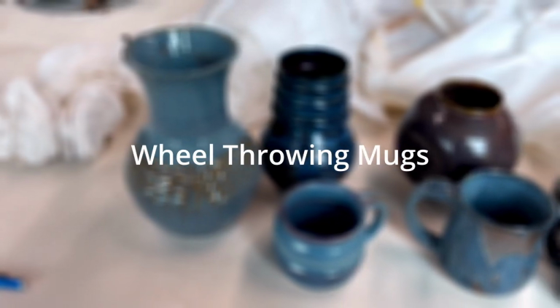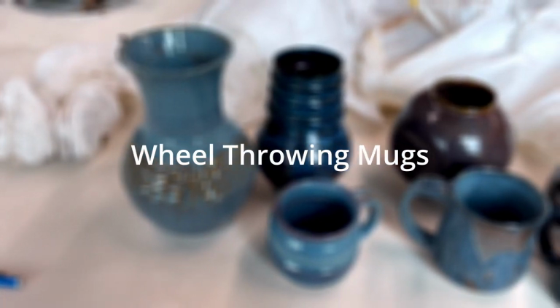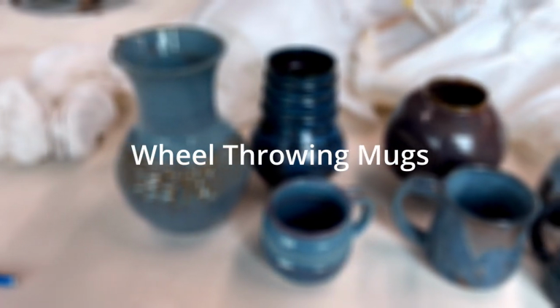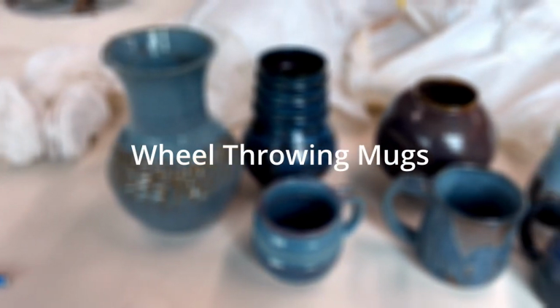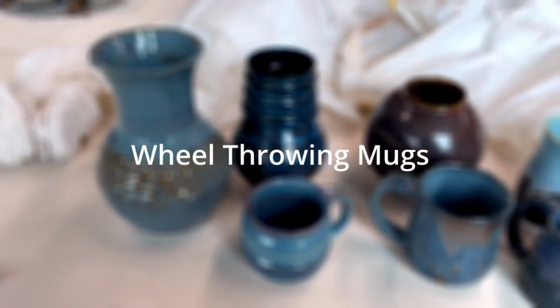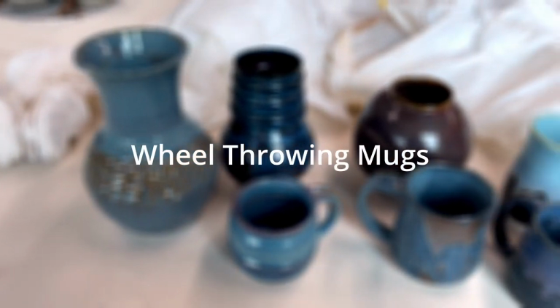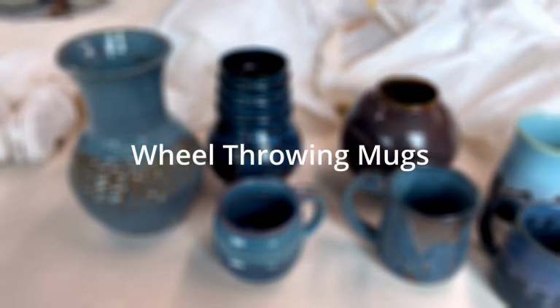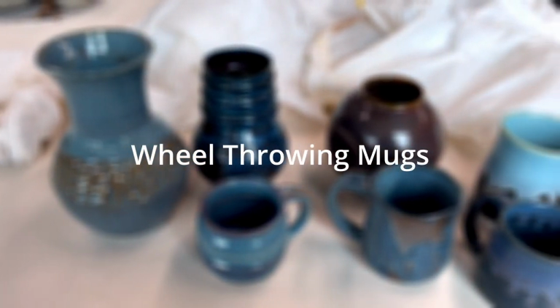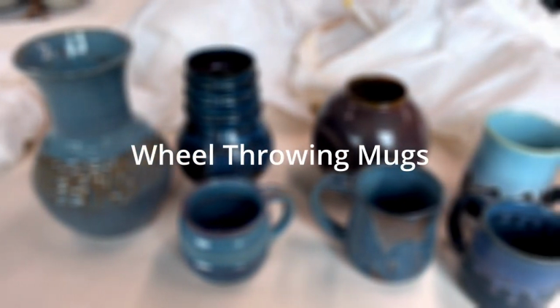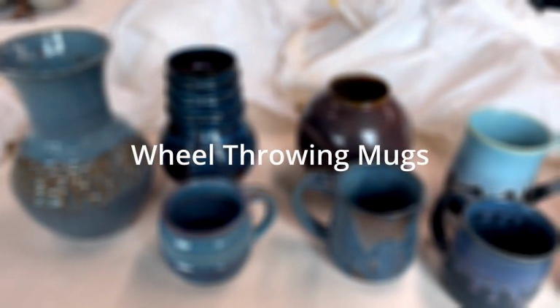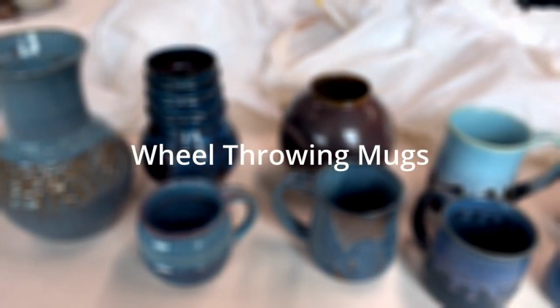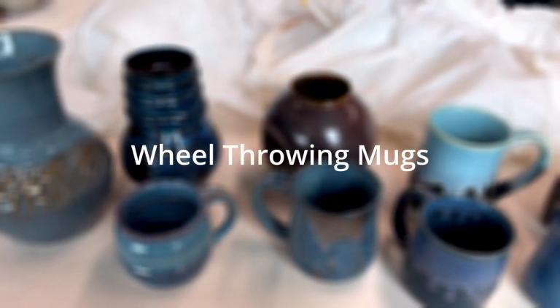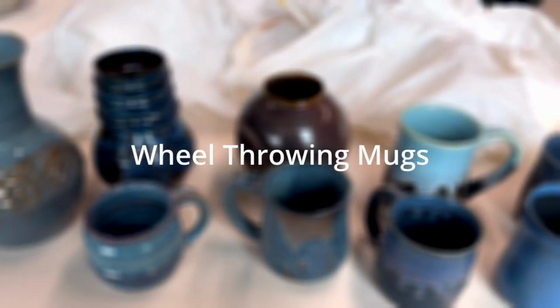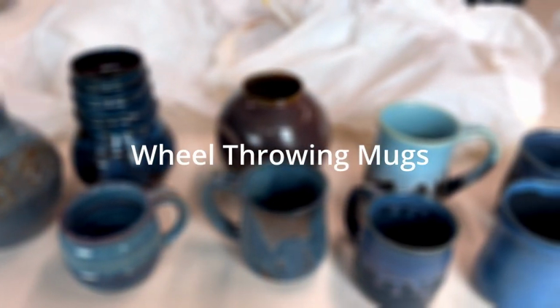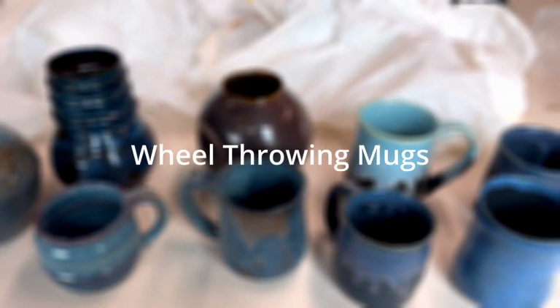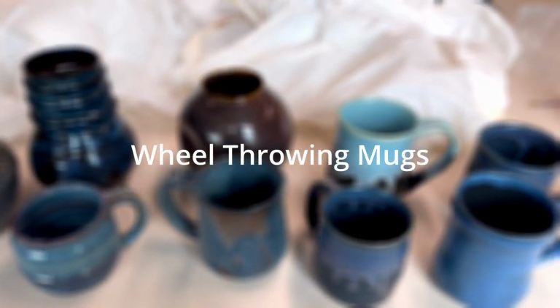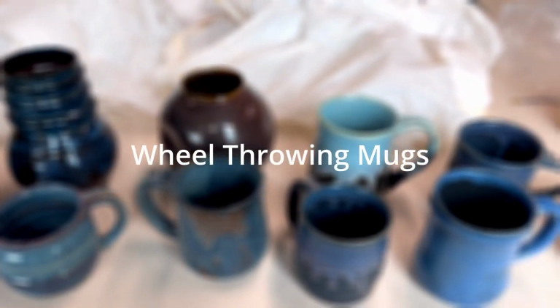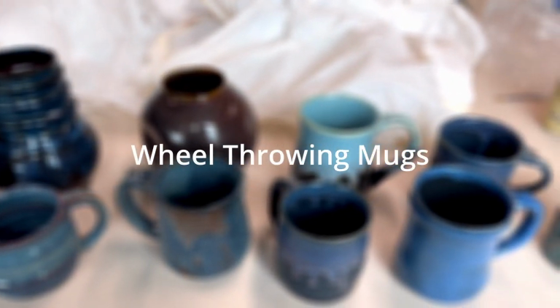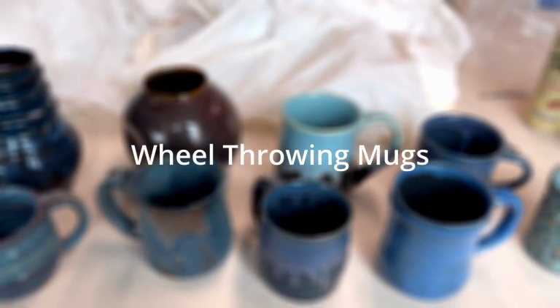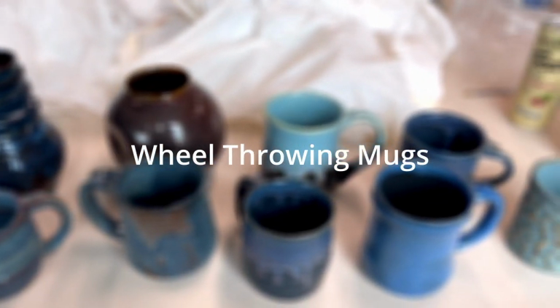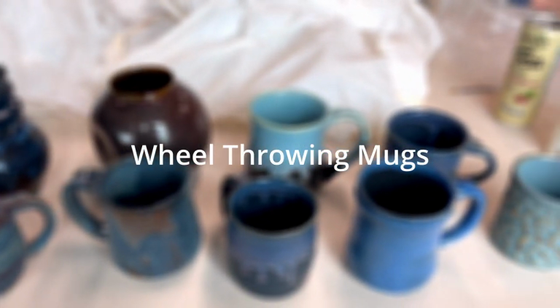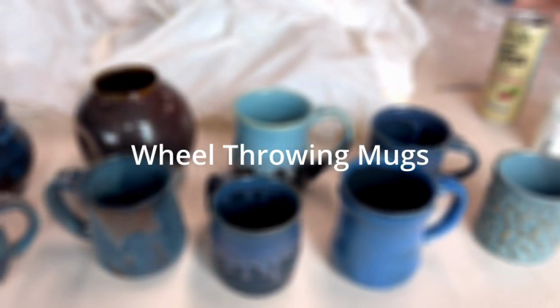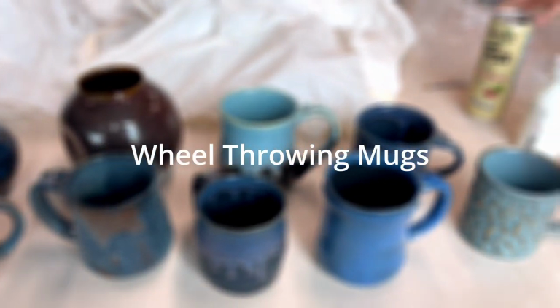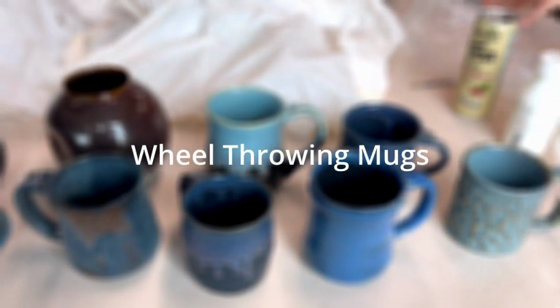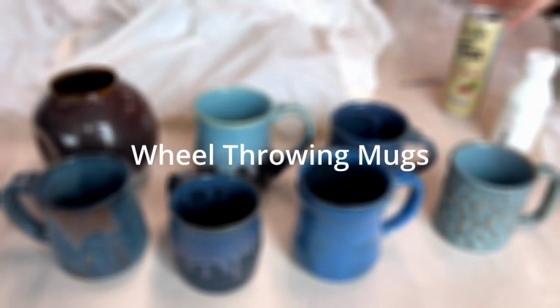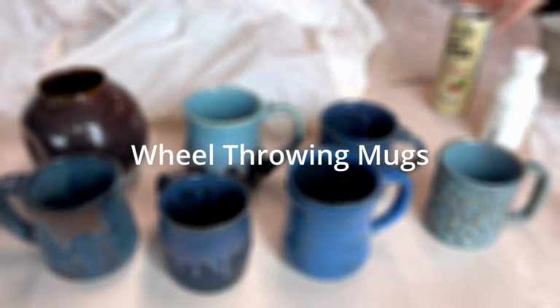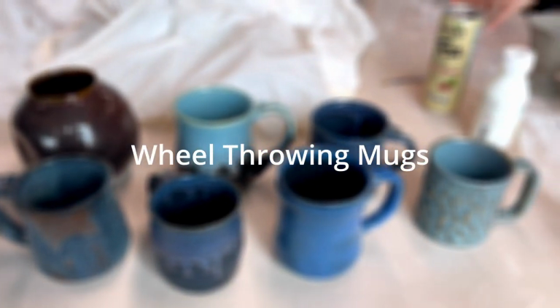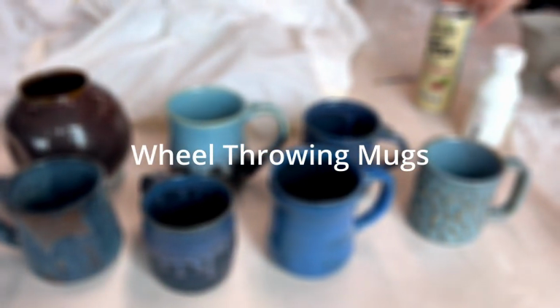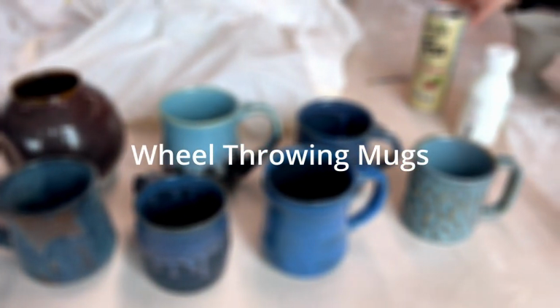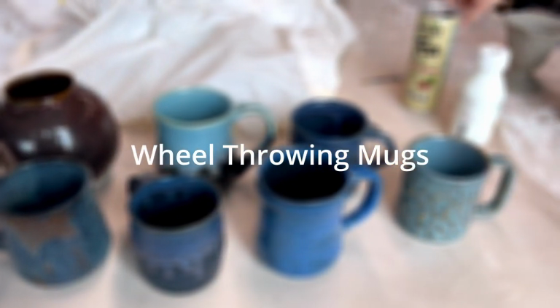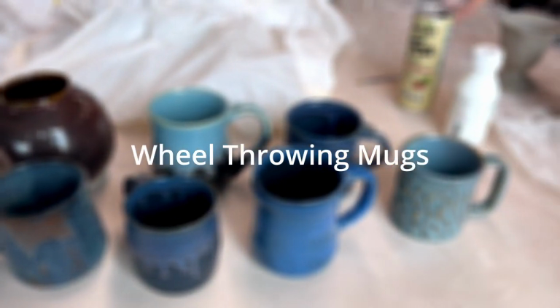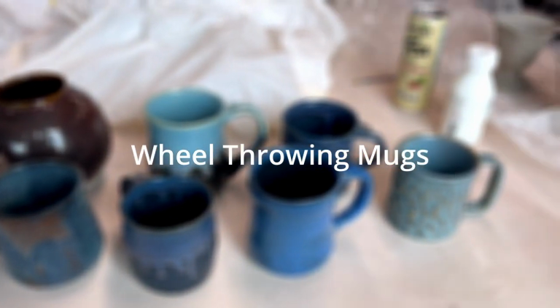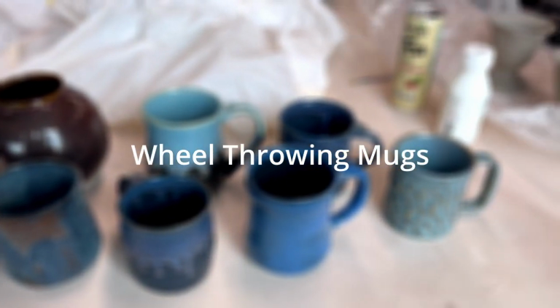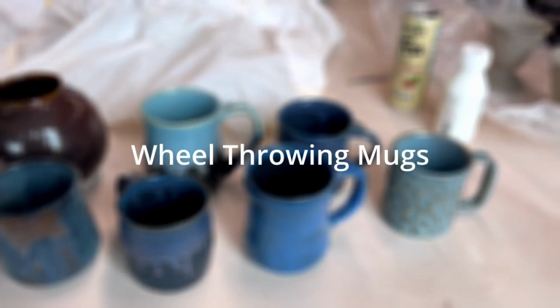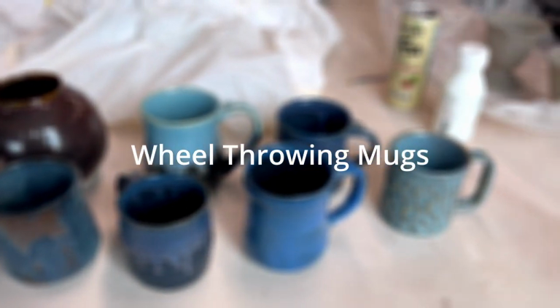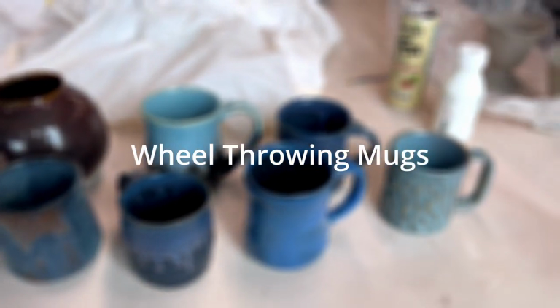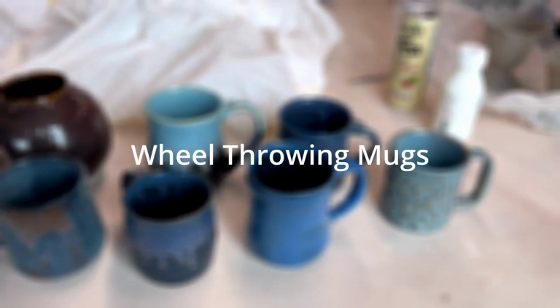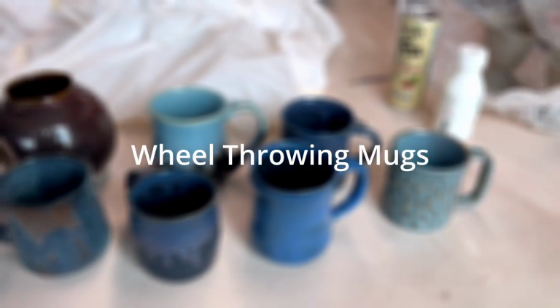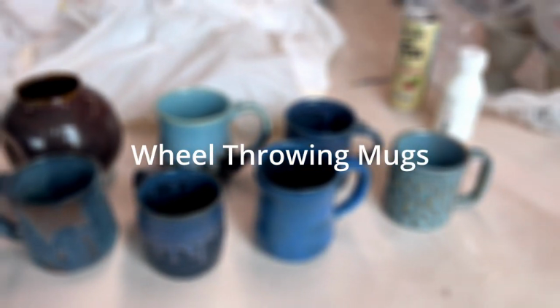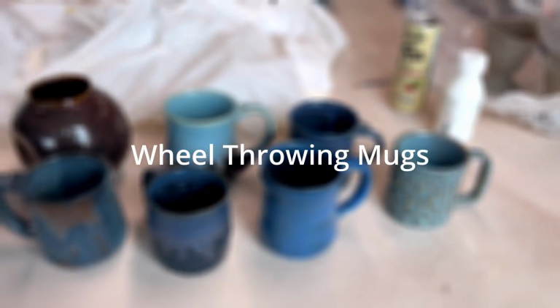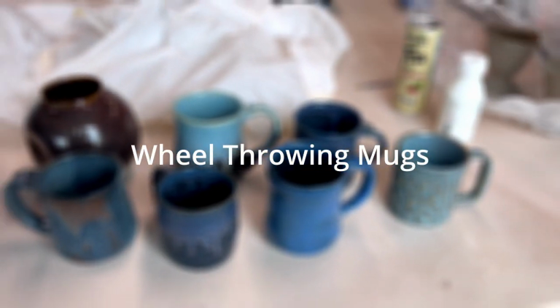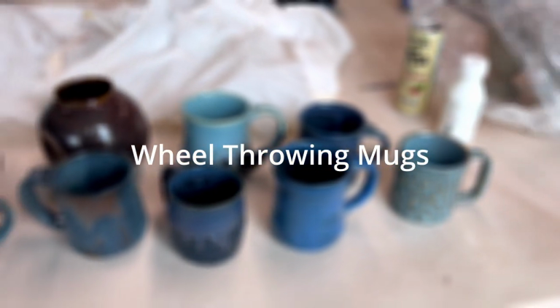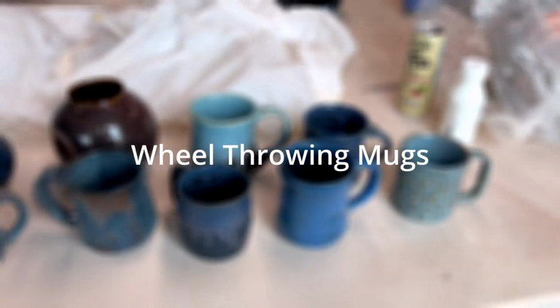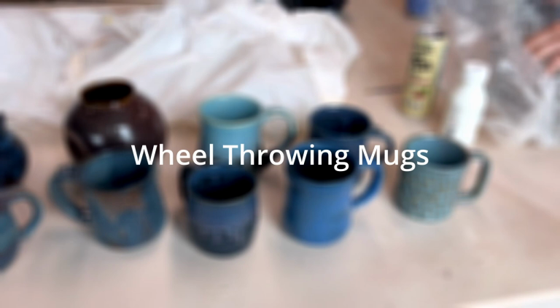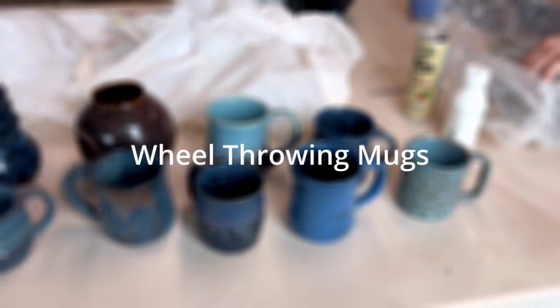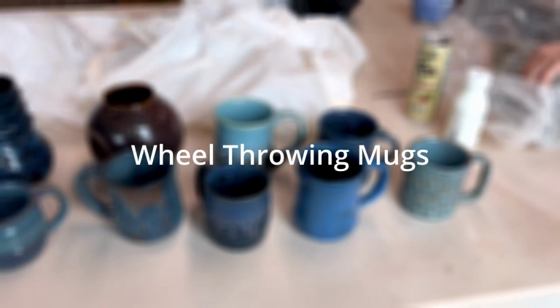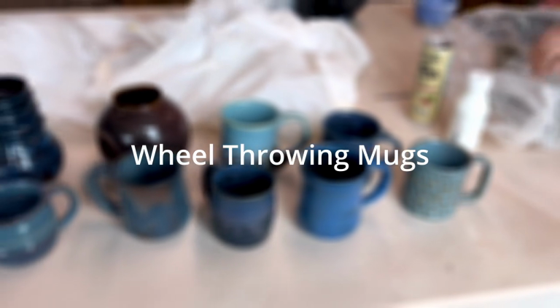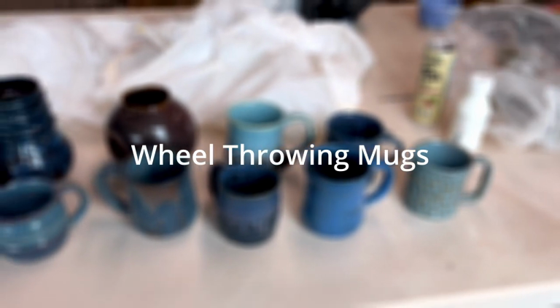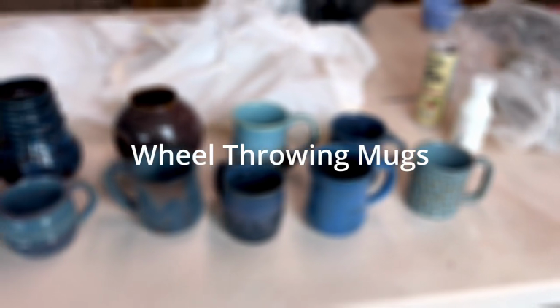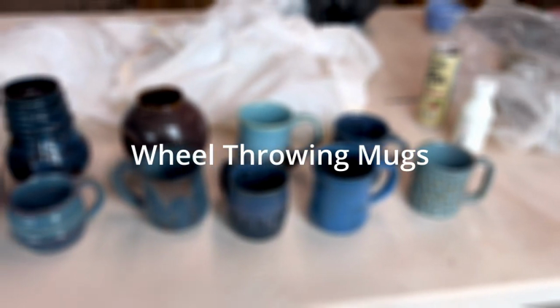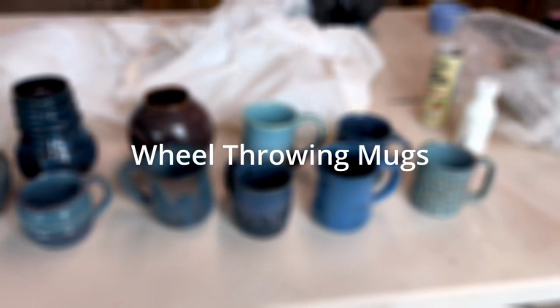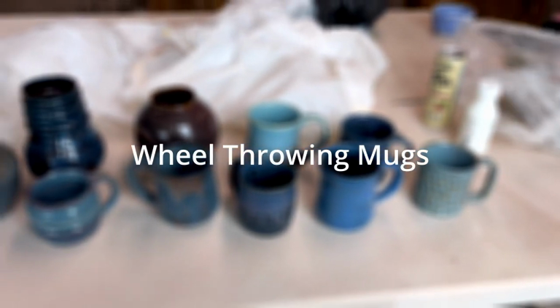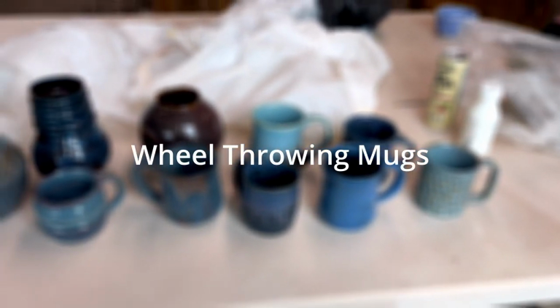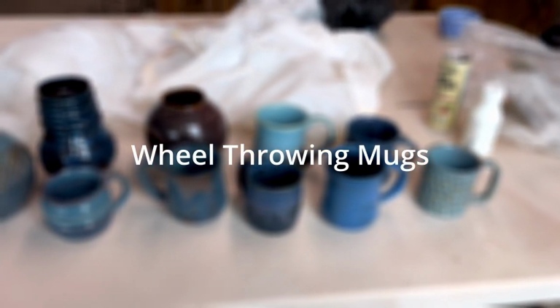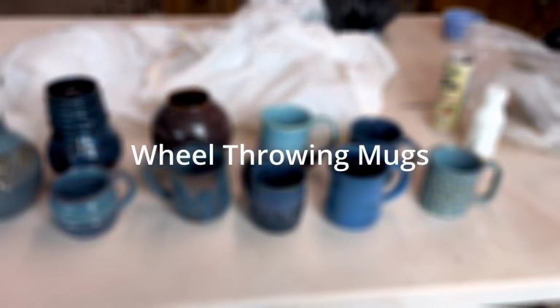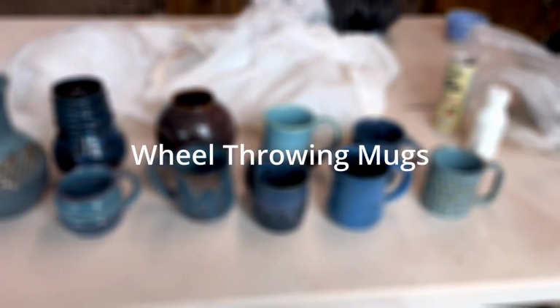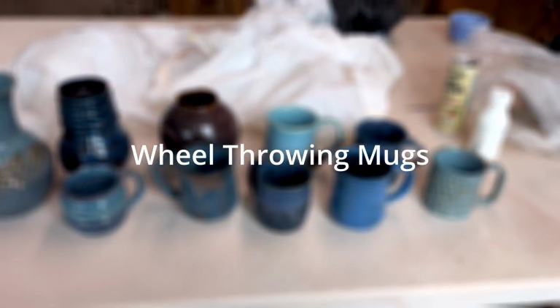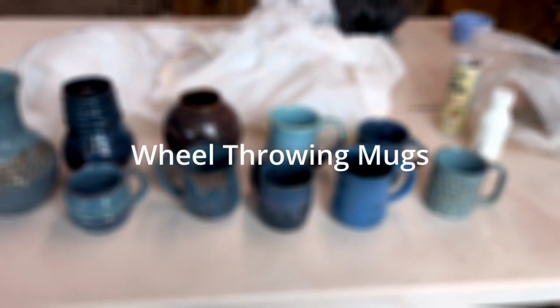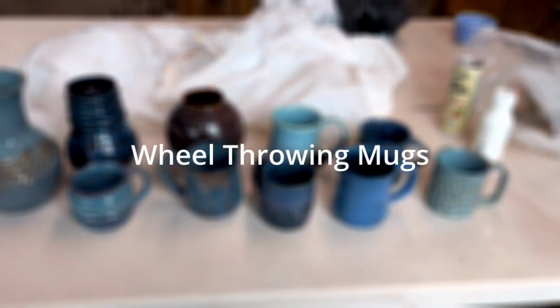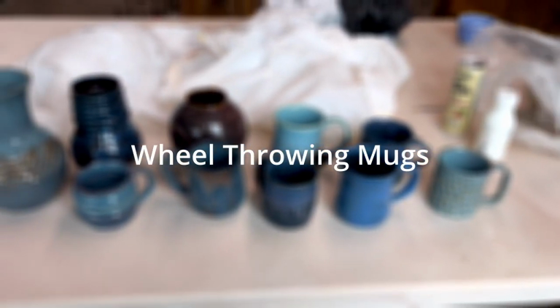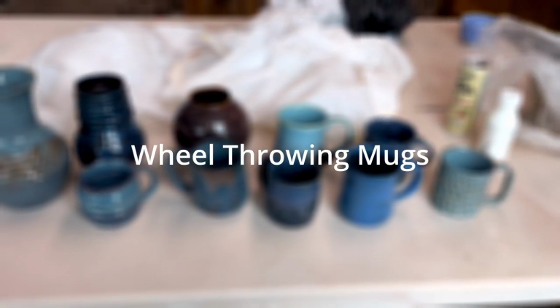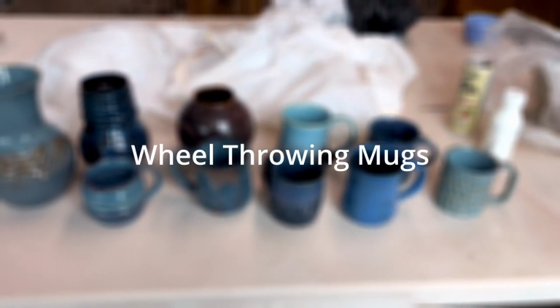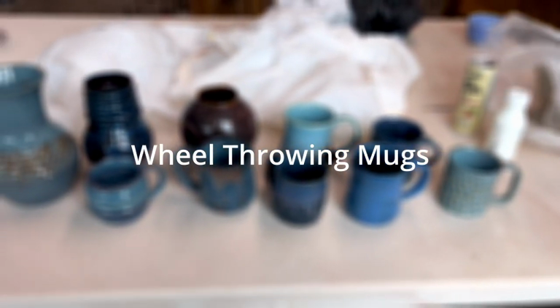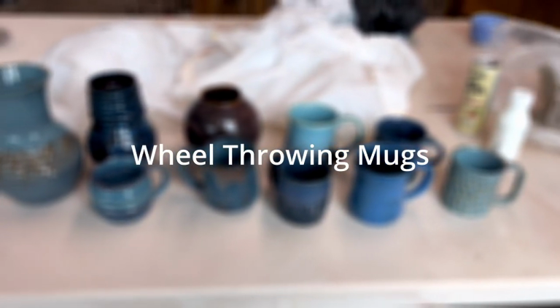Hello and welcome to my video. In this video I'll be talking about how to wheel throw a mug and the full process of making a mug.